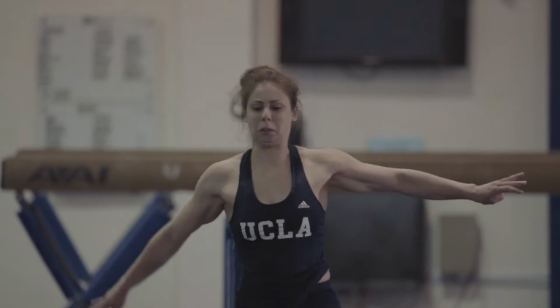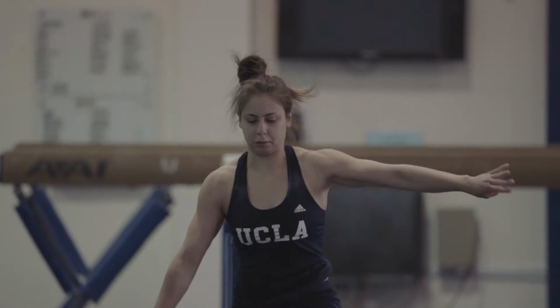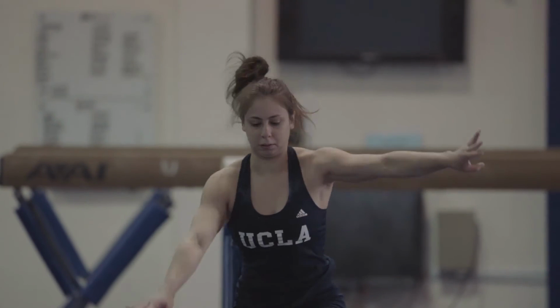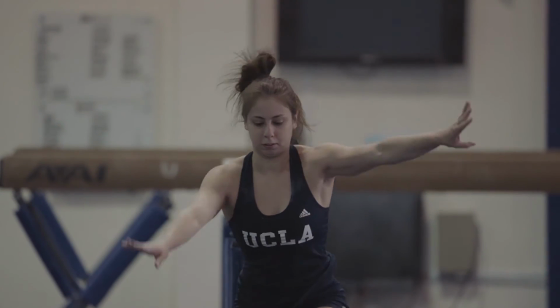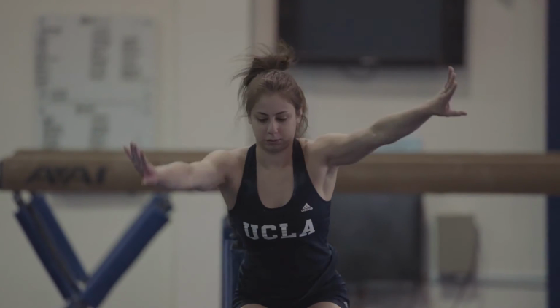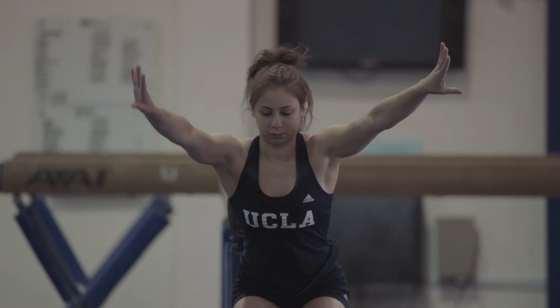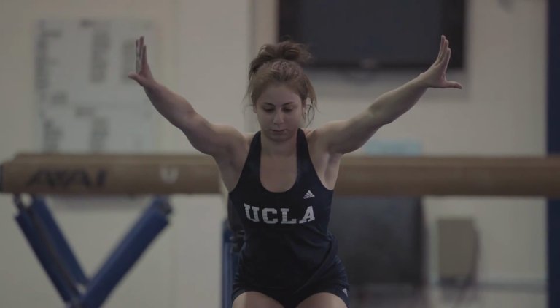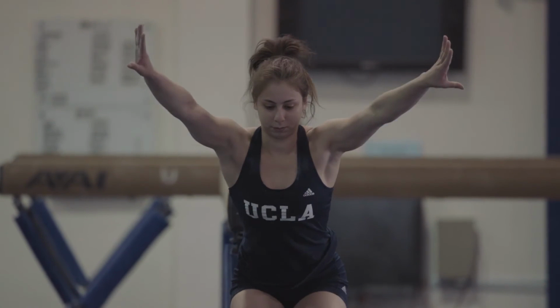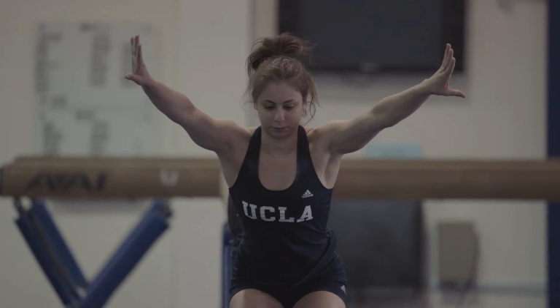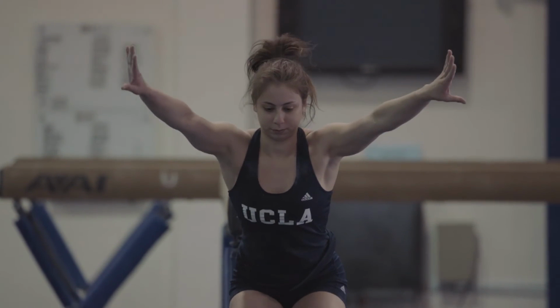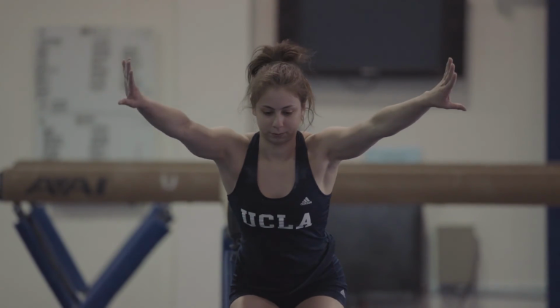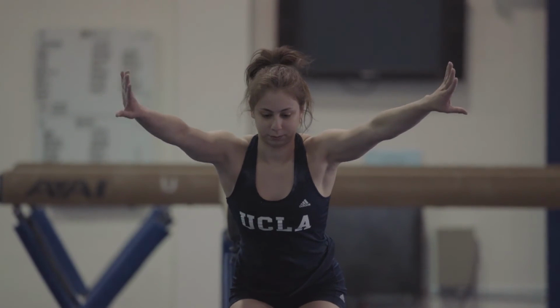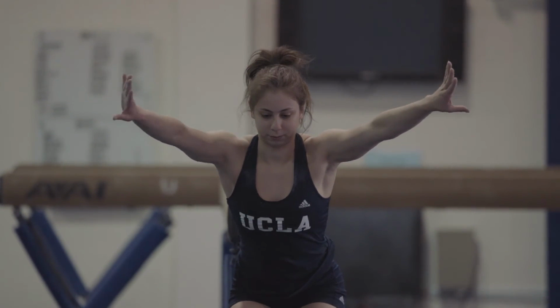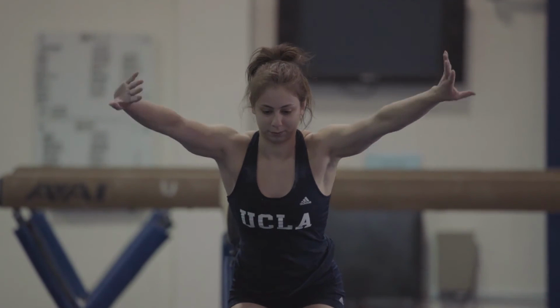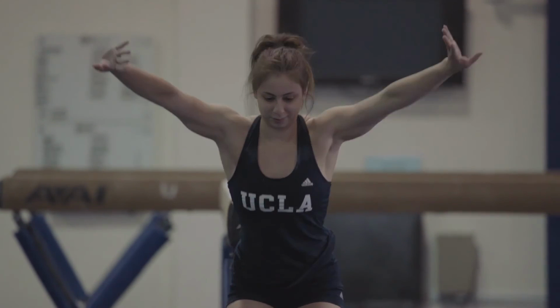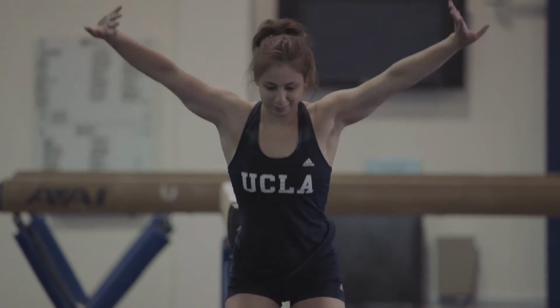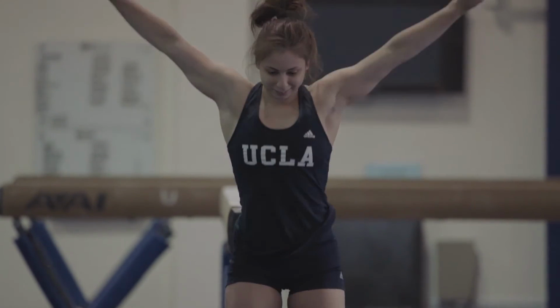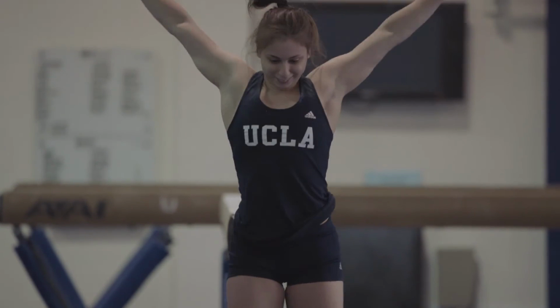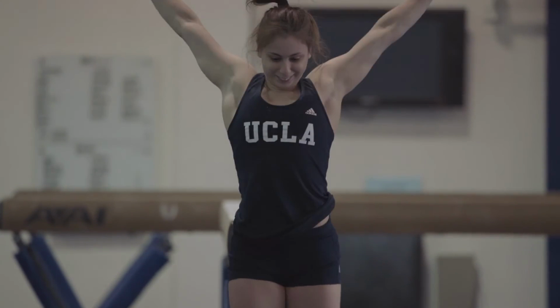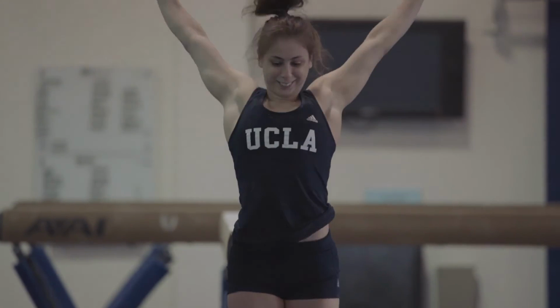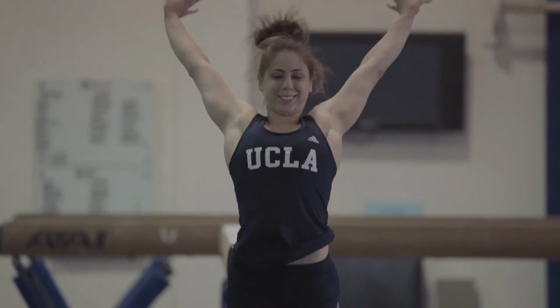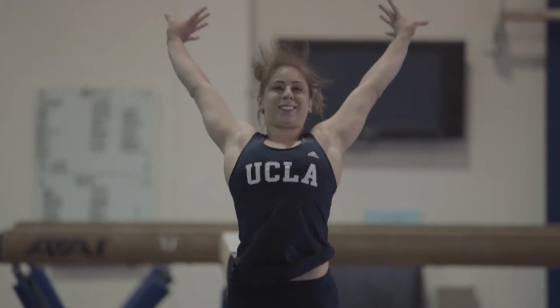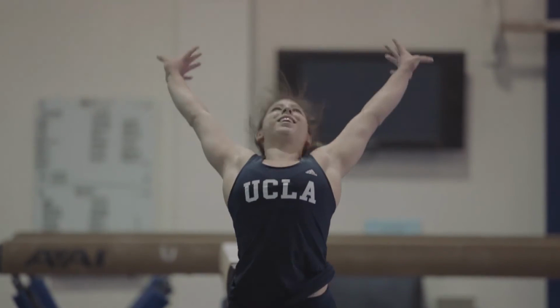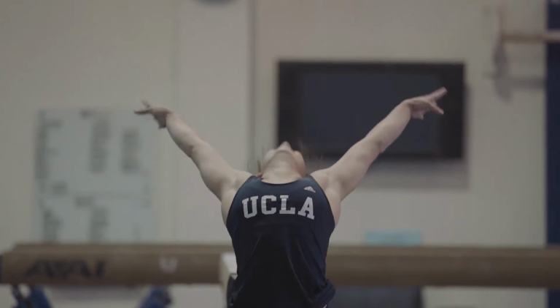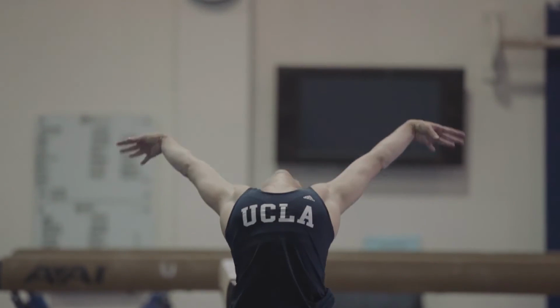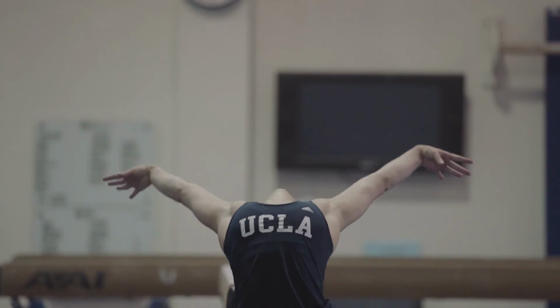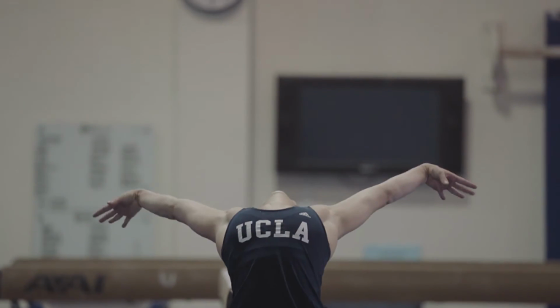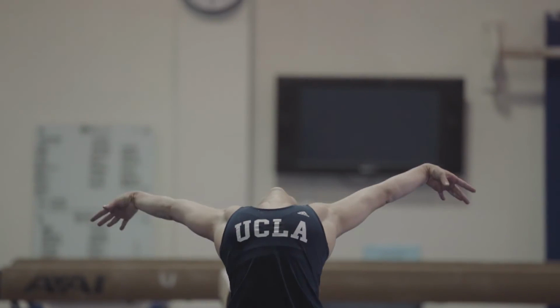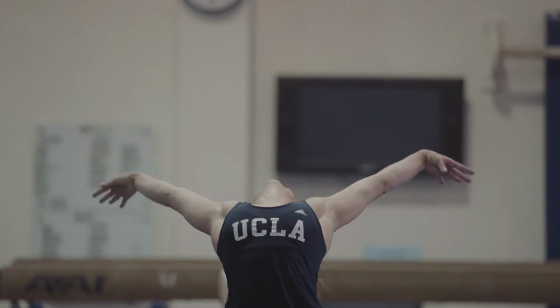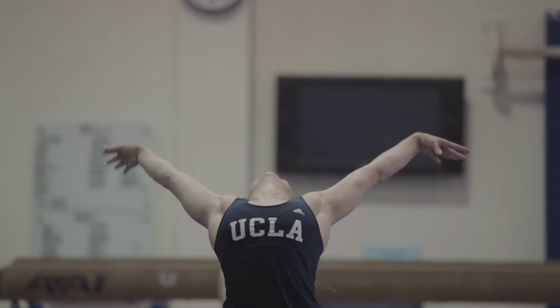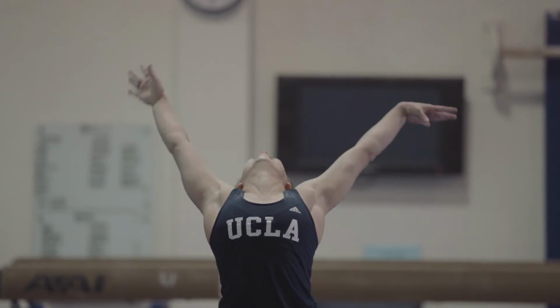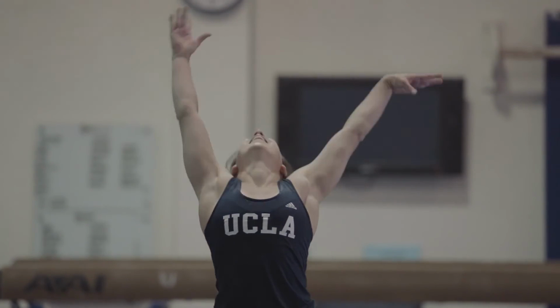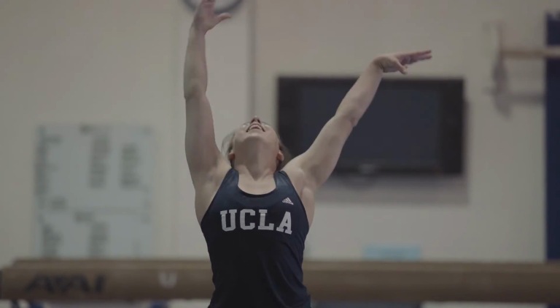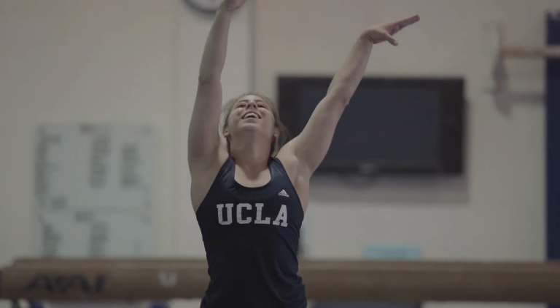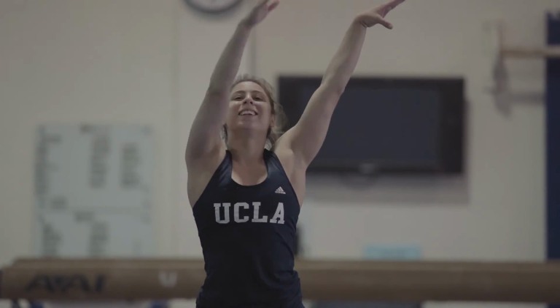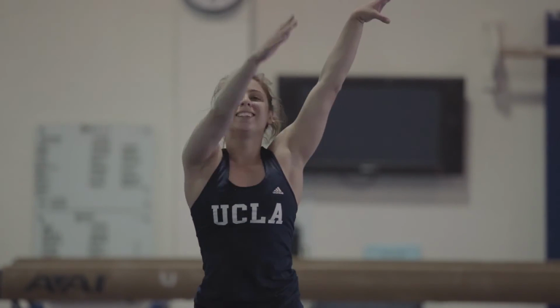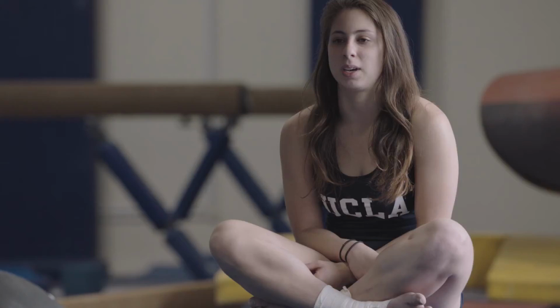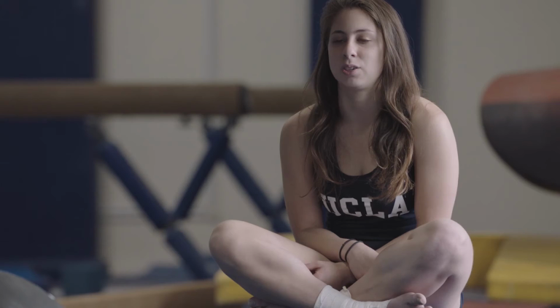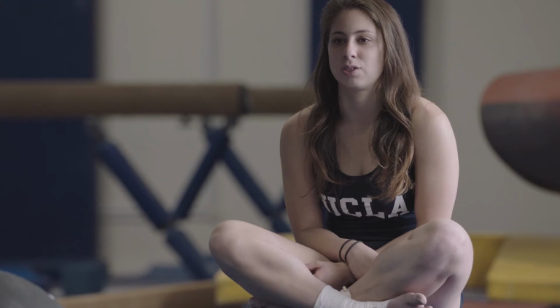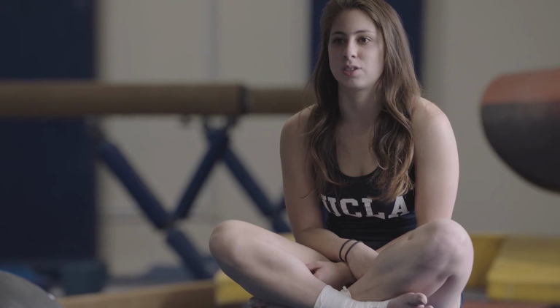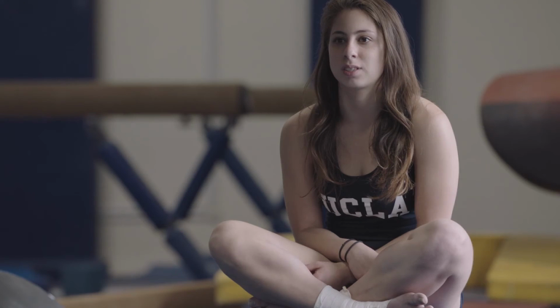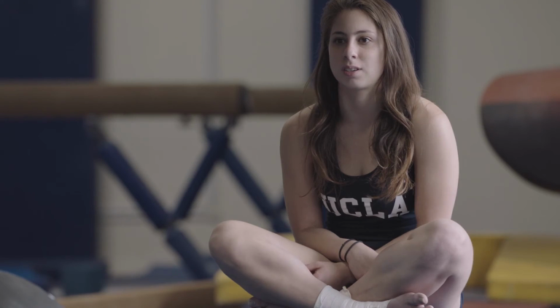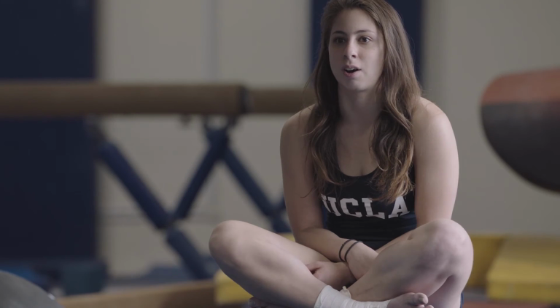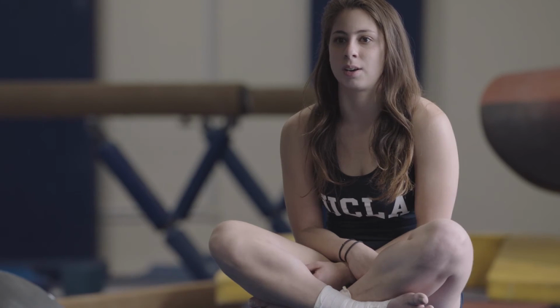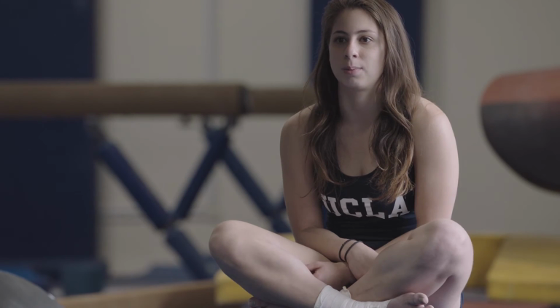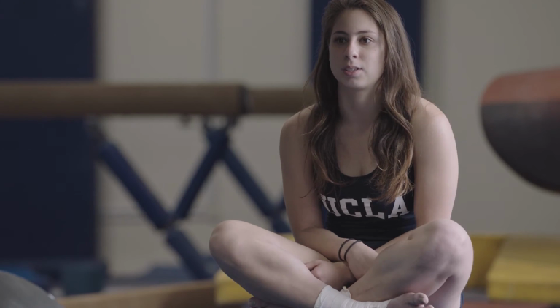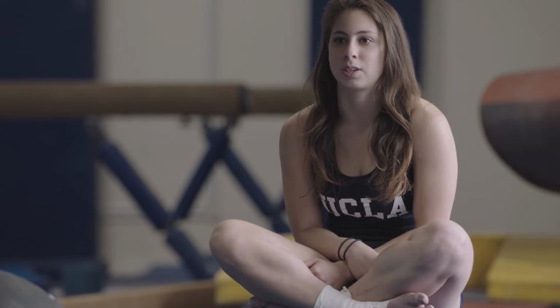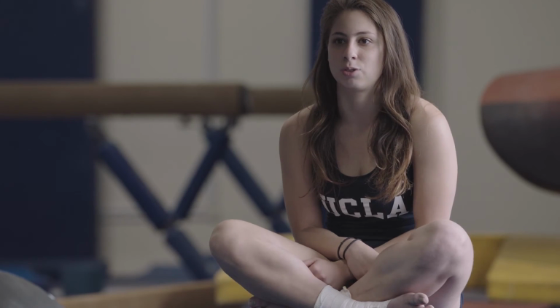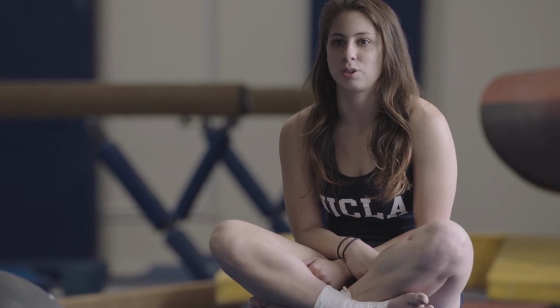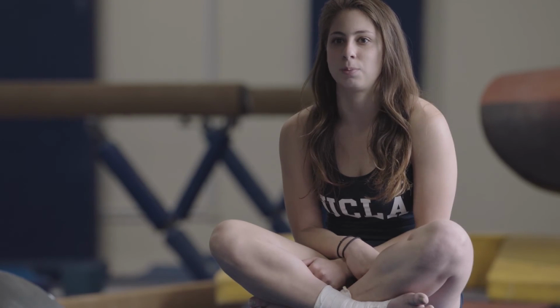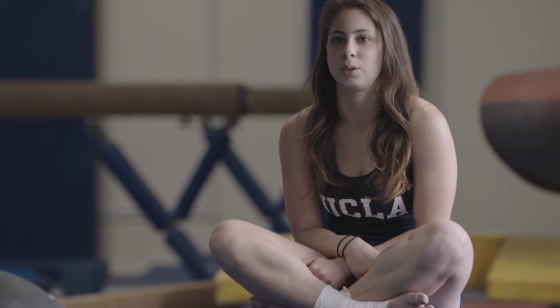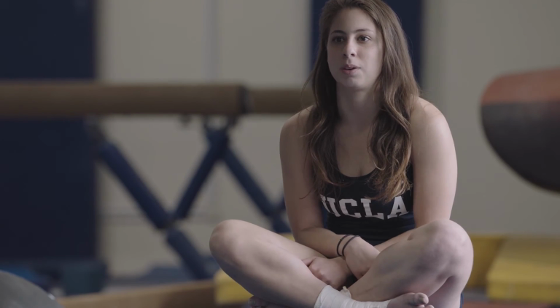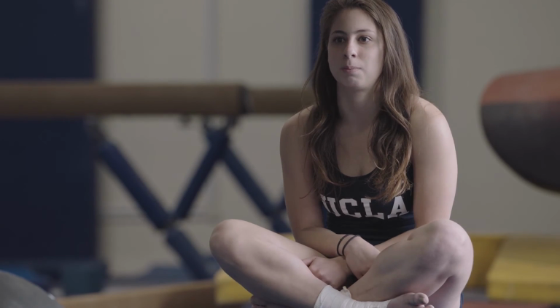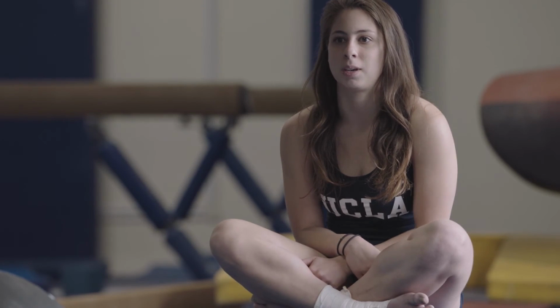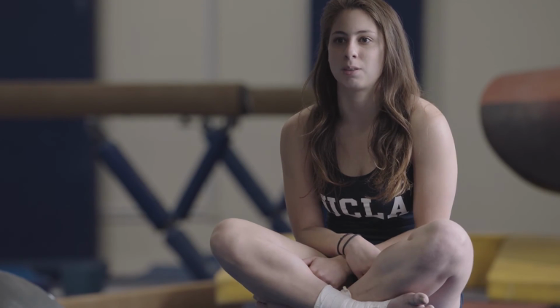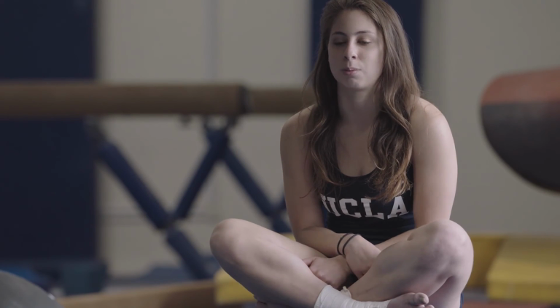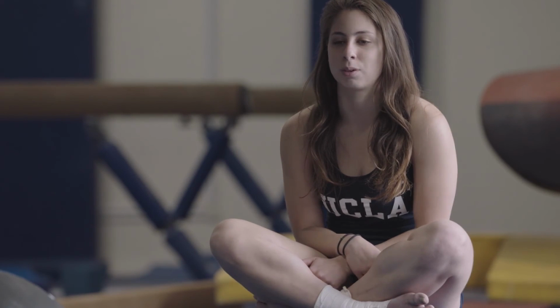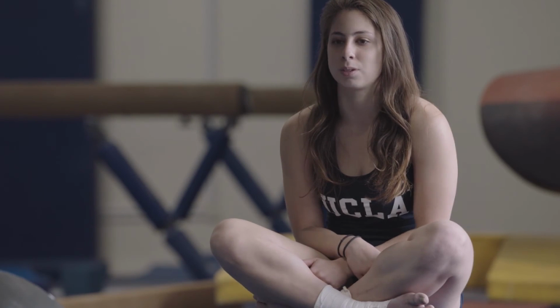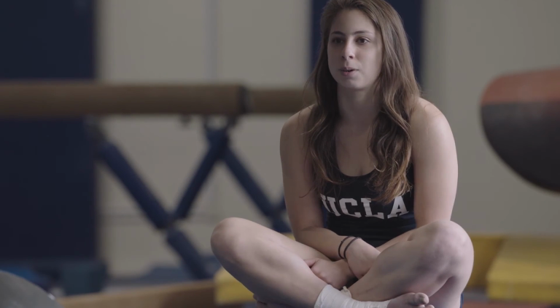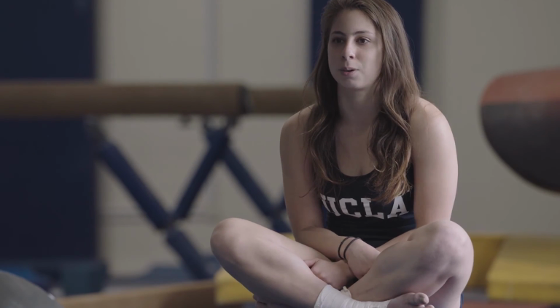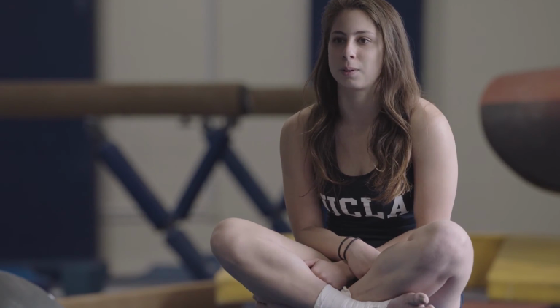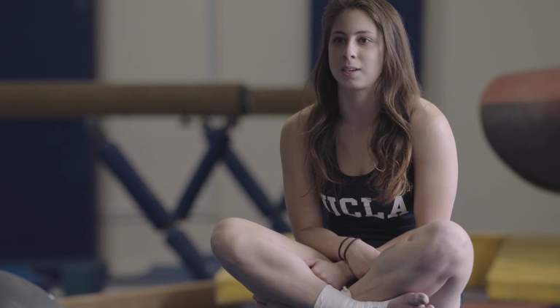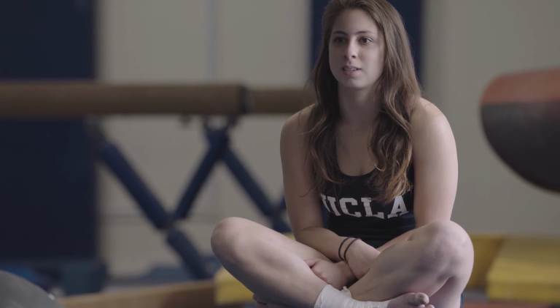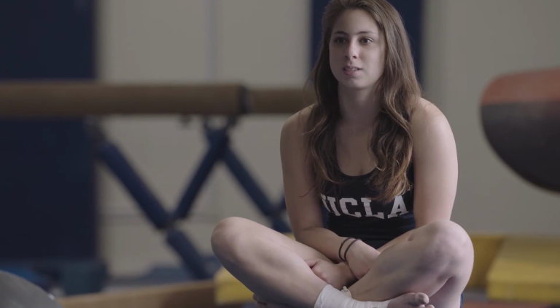I think STEM is present everywhere. People who are in STEM majors are able to contribute and make the world a better place.